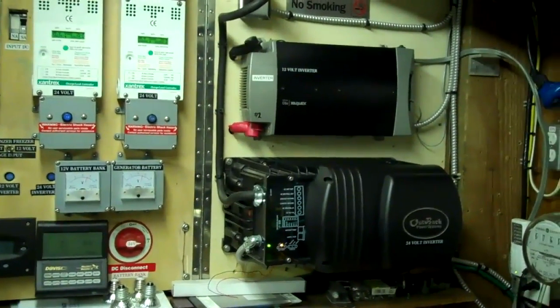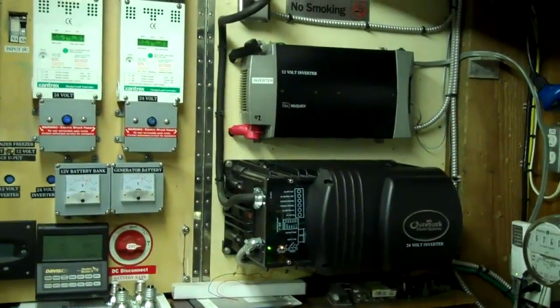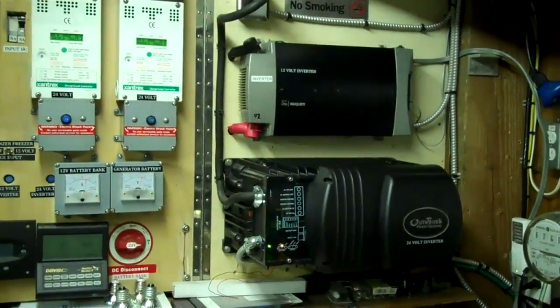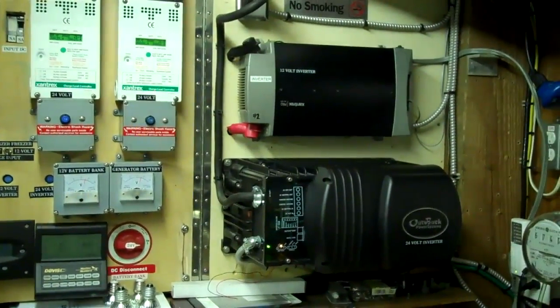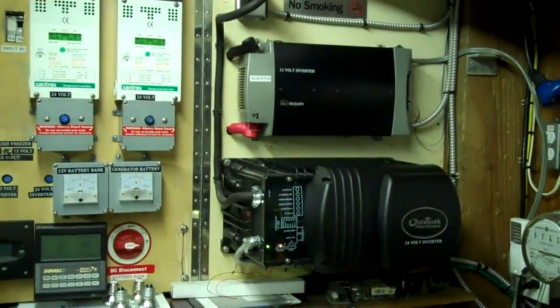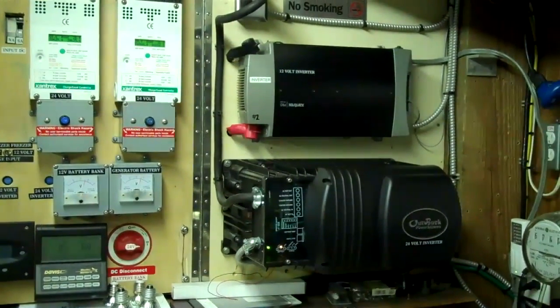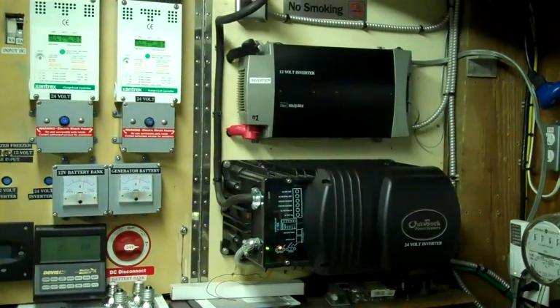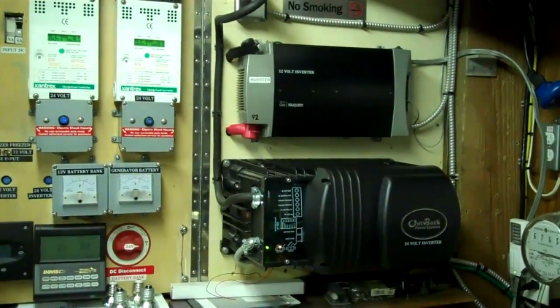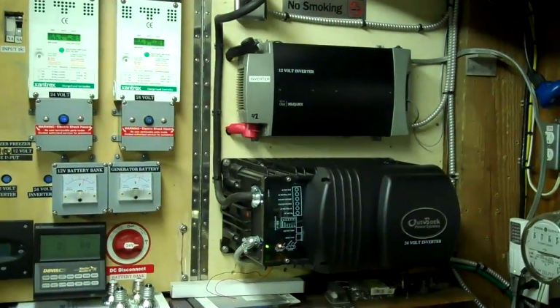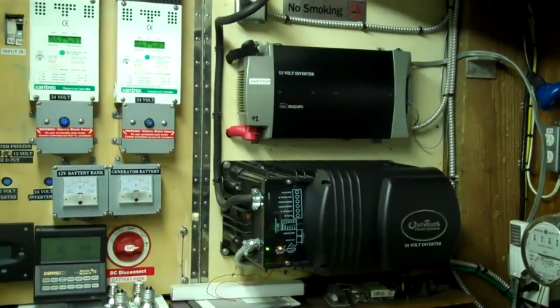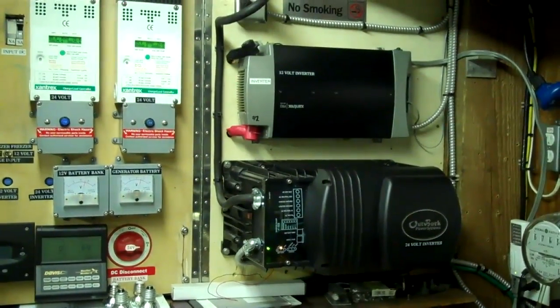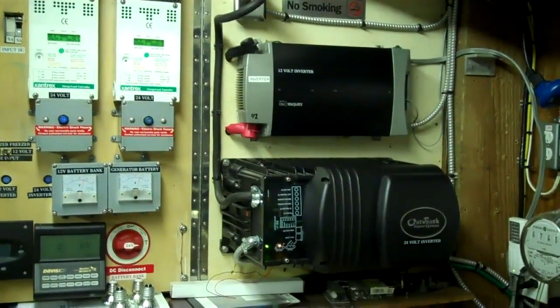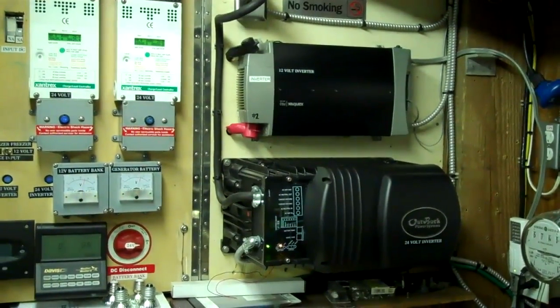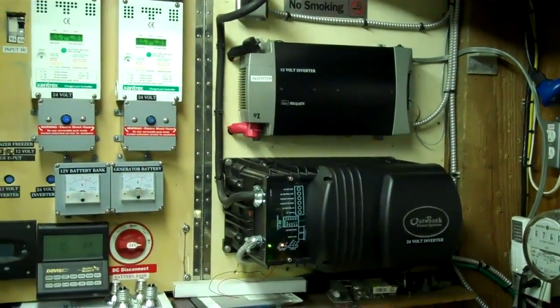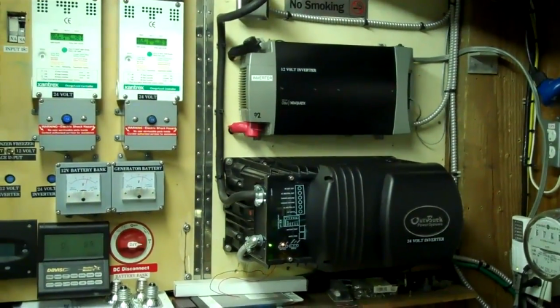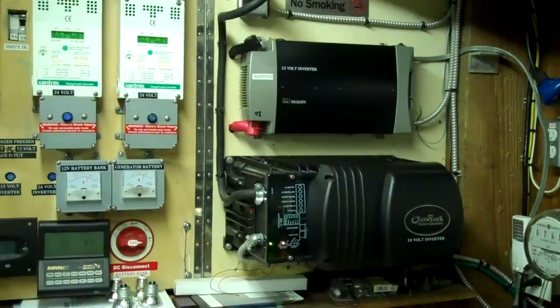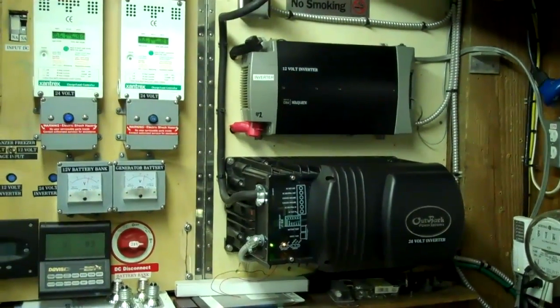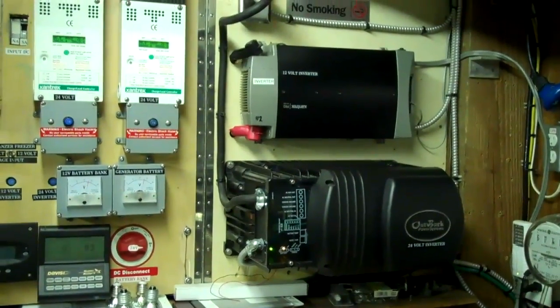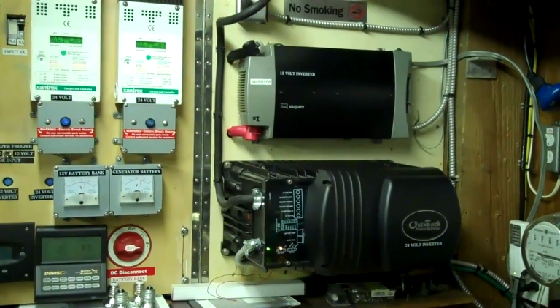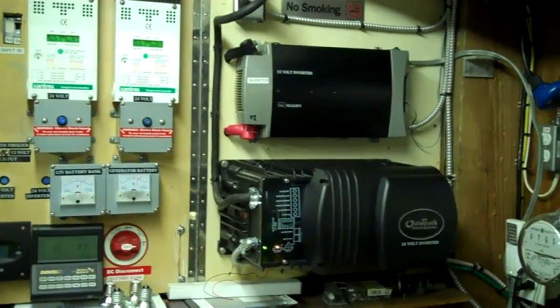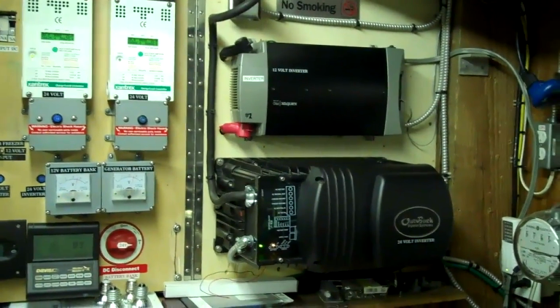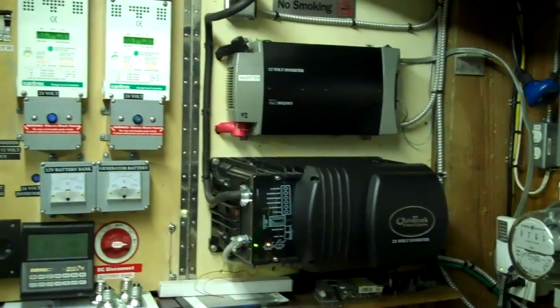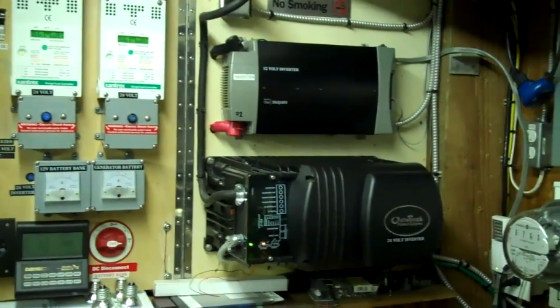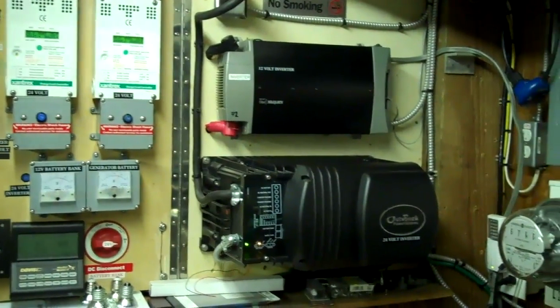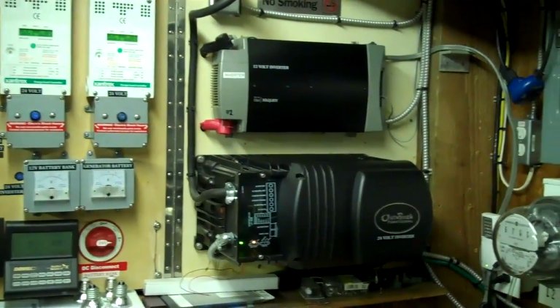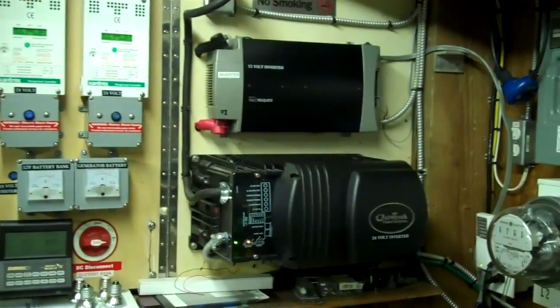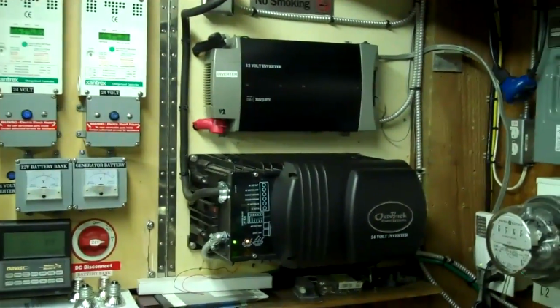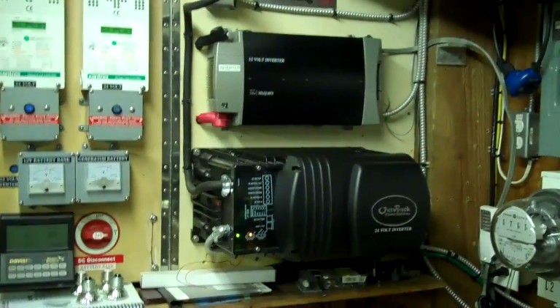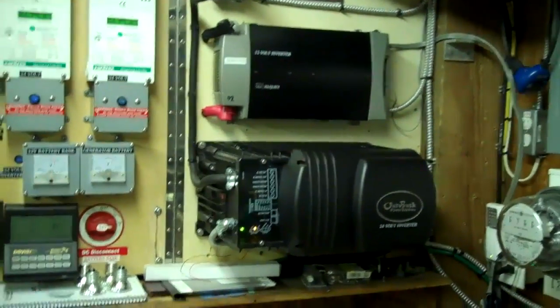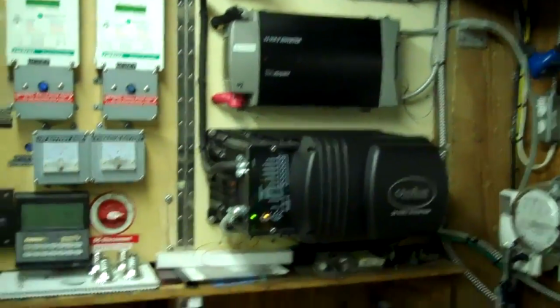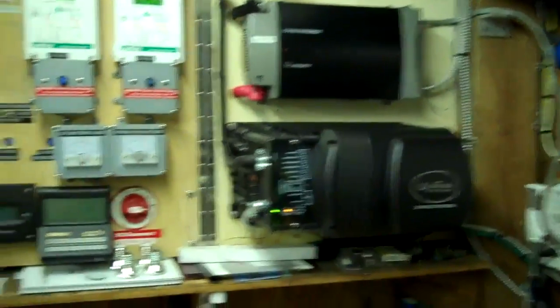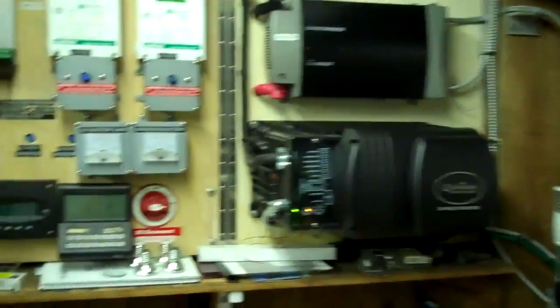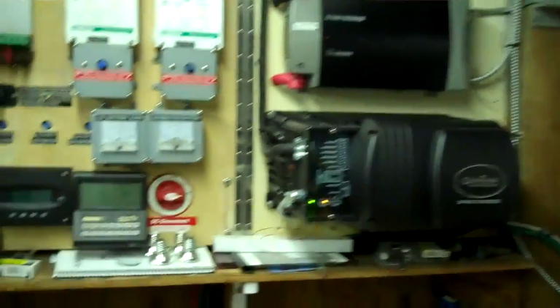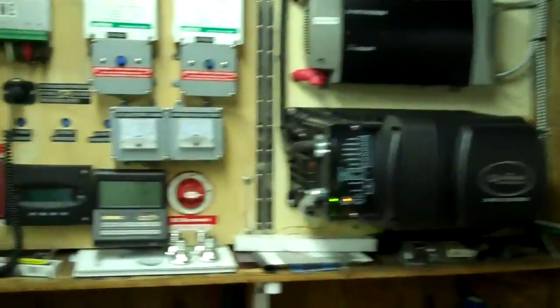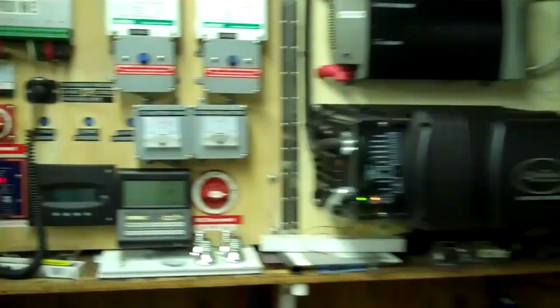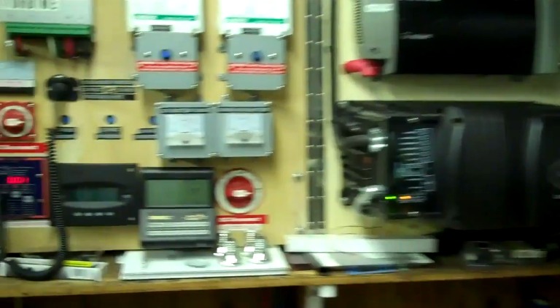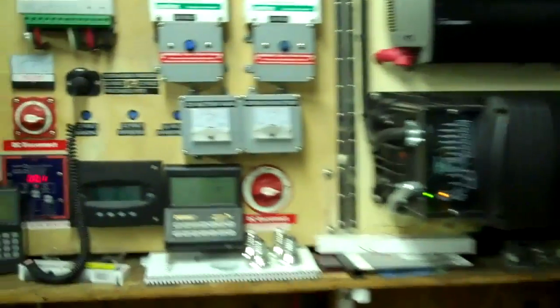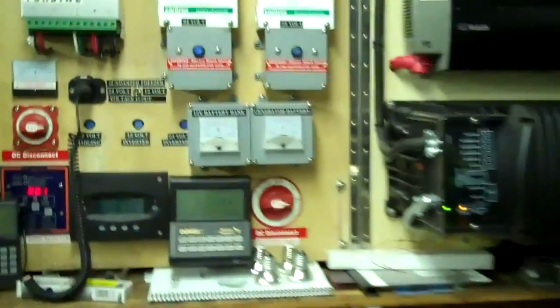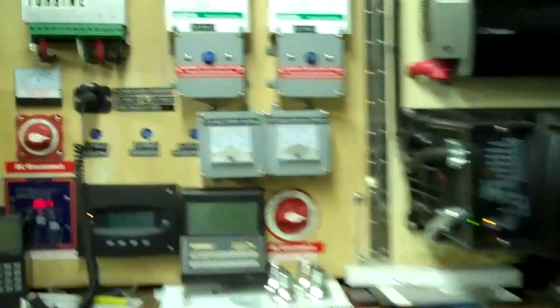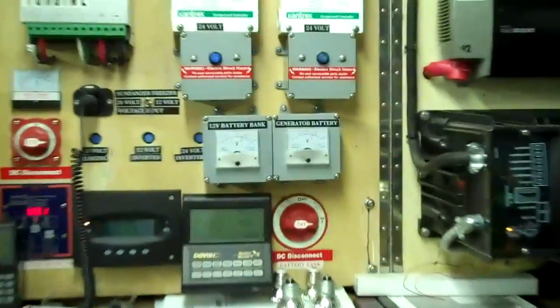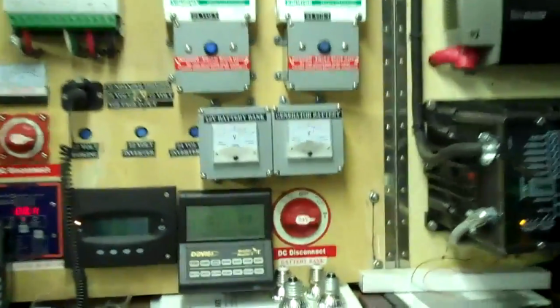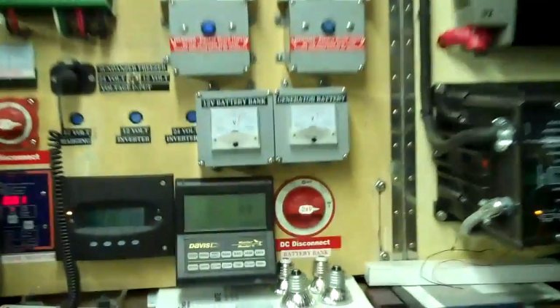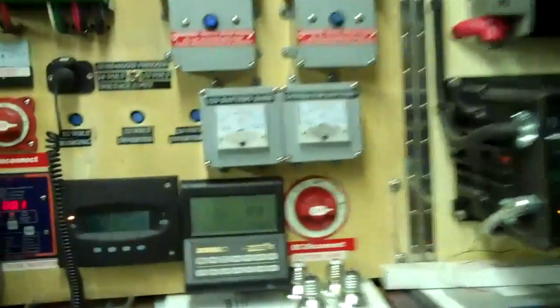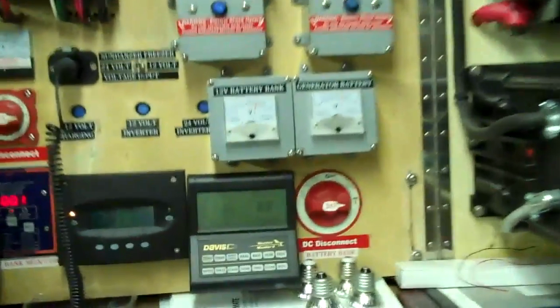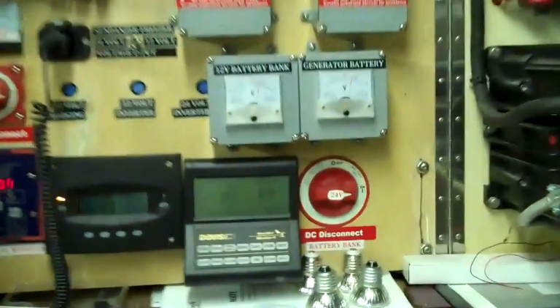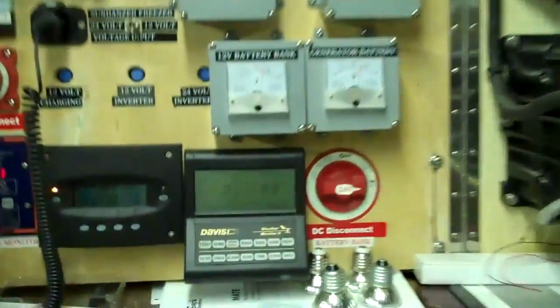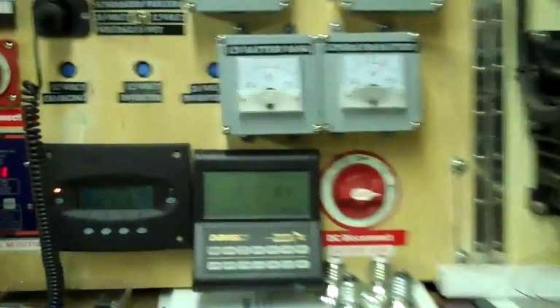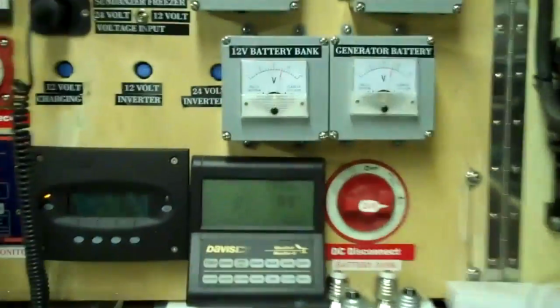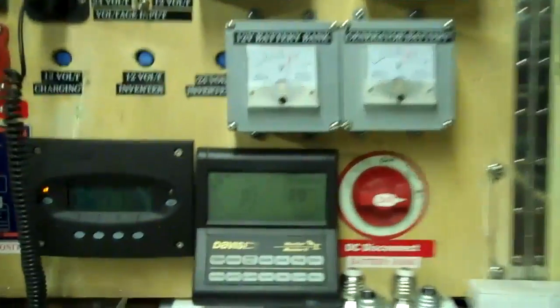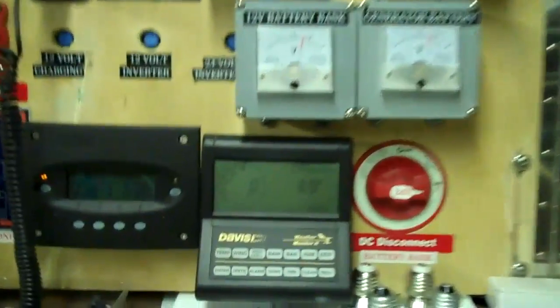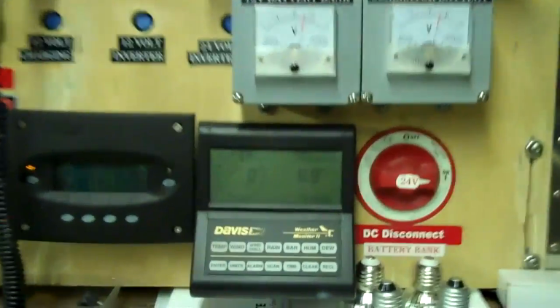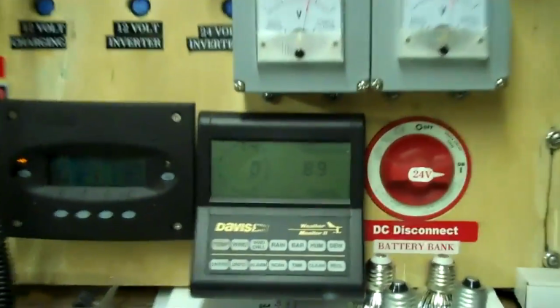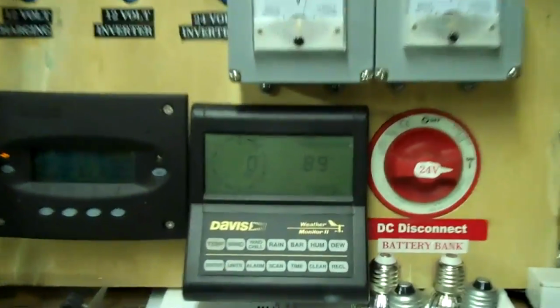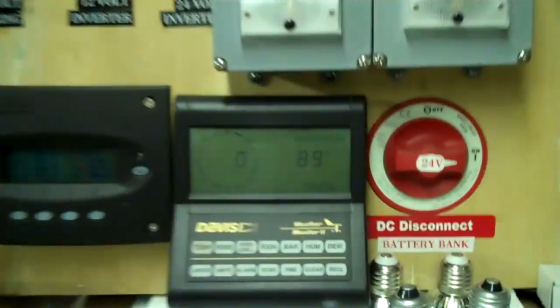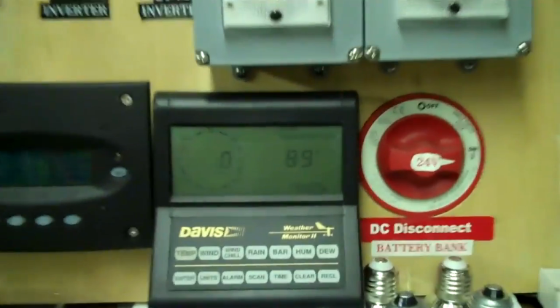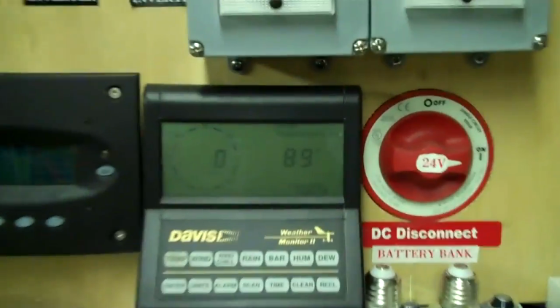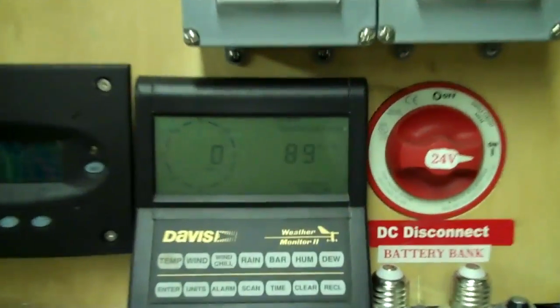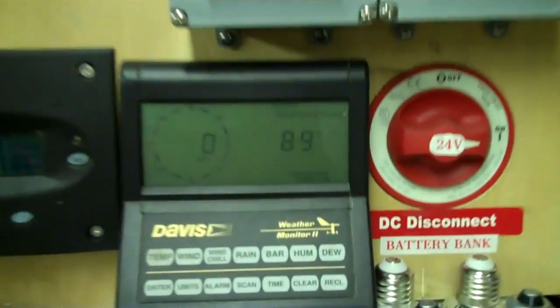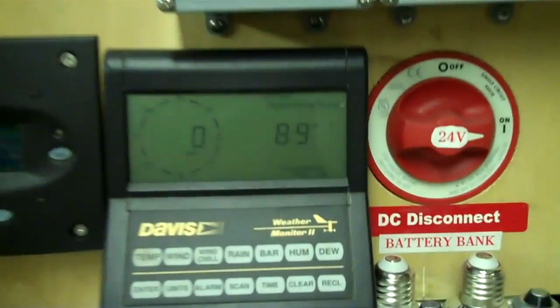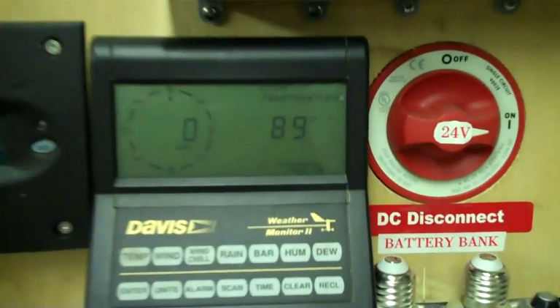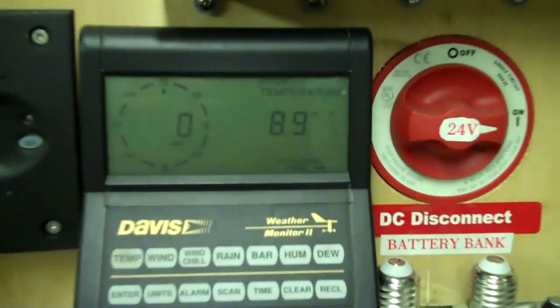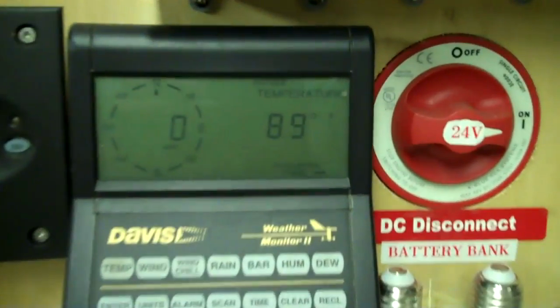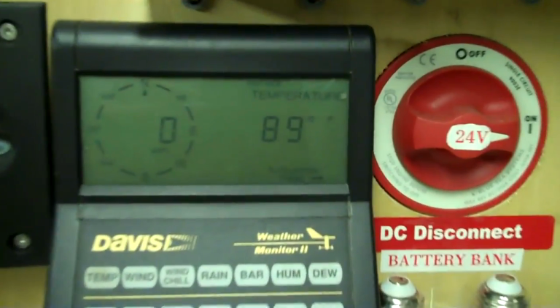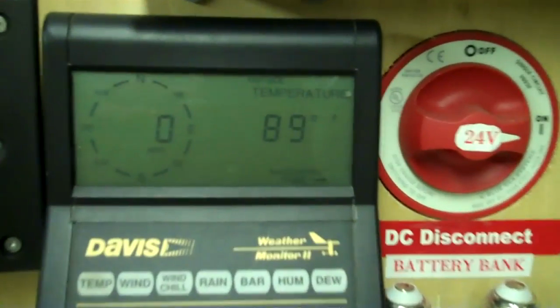Take care of your battery banks. Happy Fourth of July, everybody. Did I mention it's hot? It has been hot.